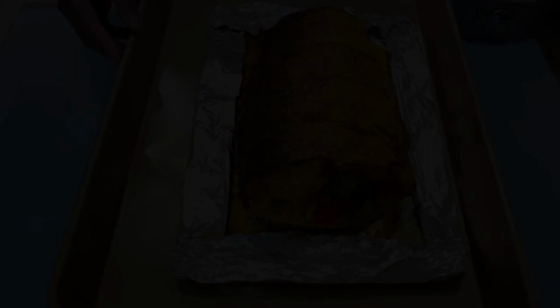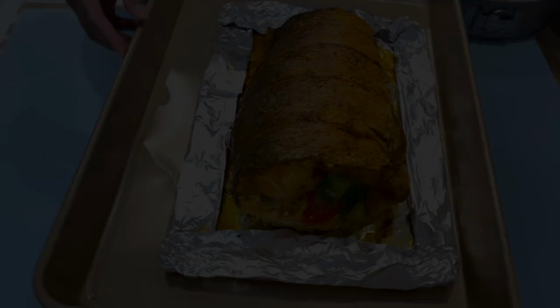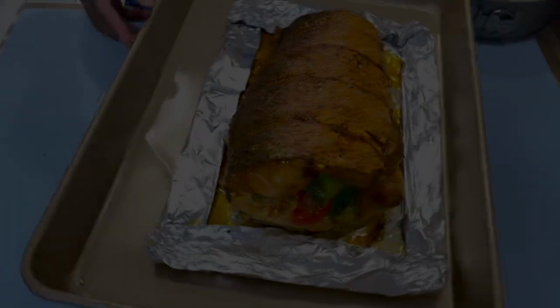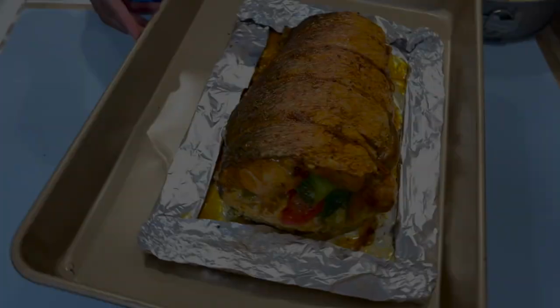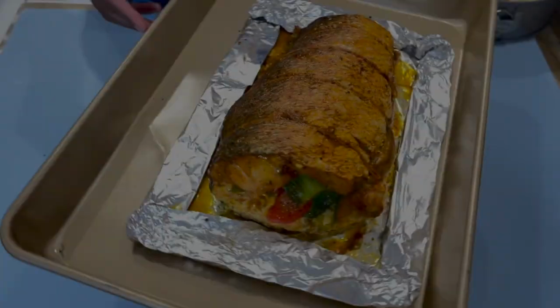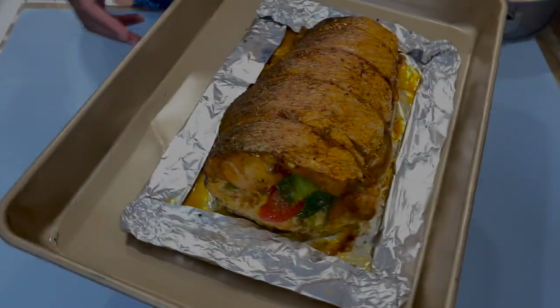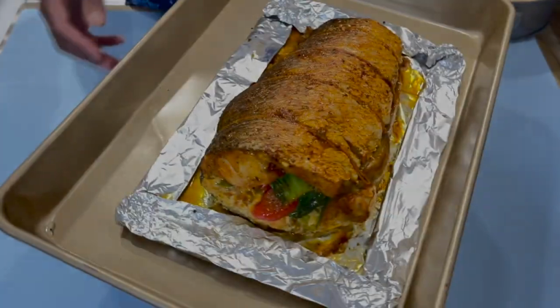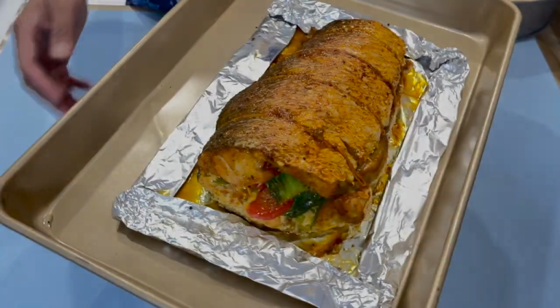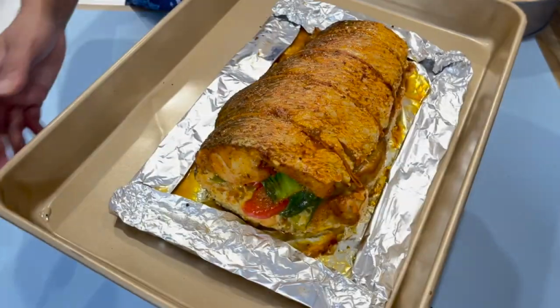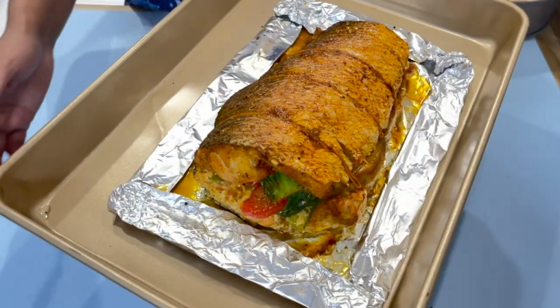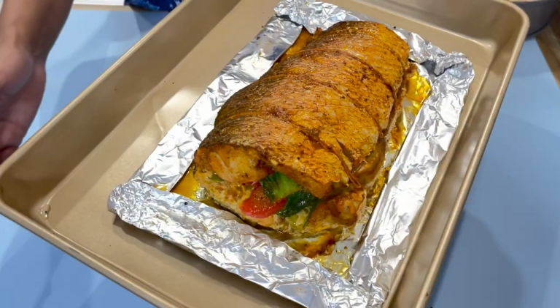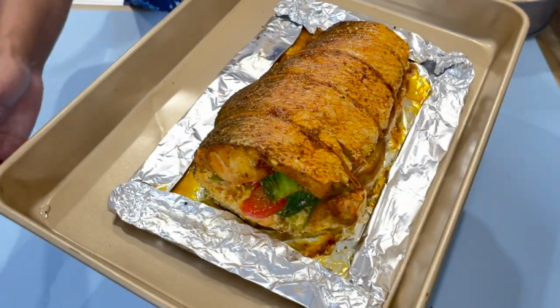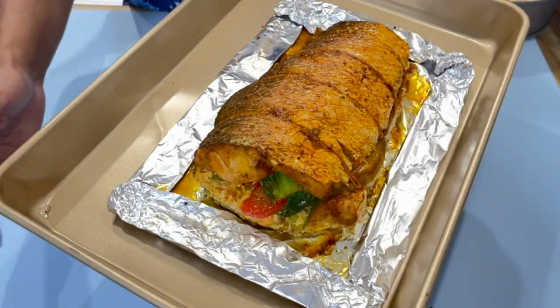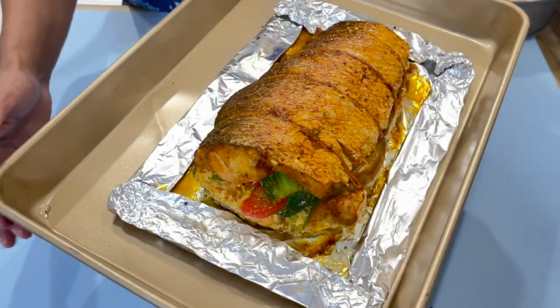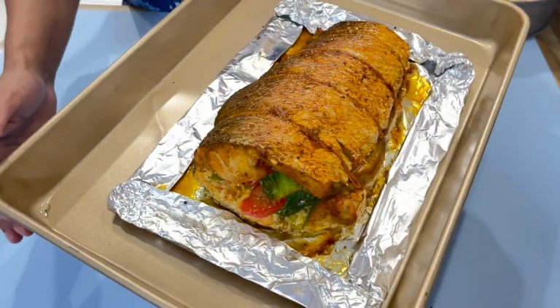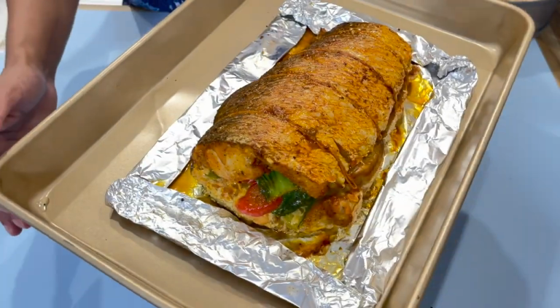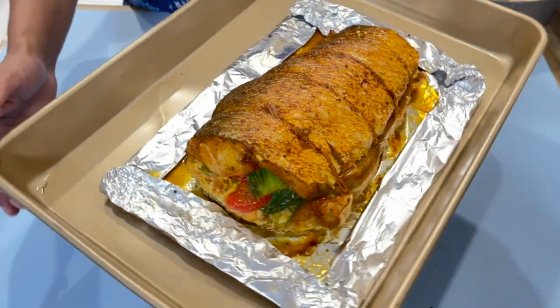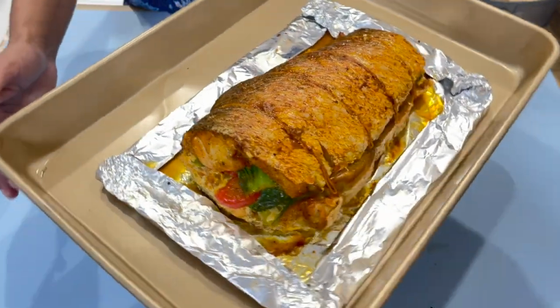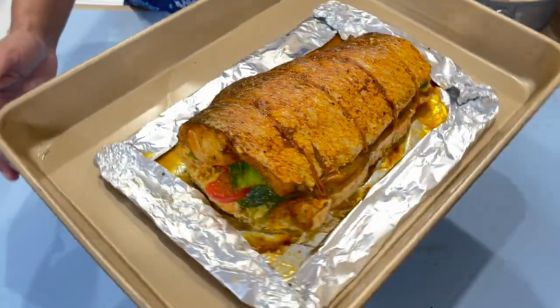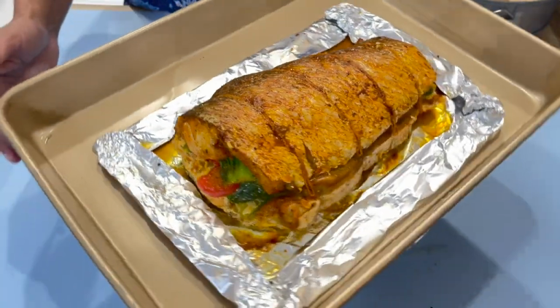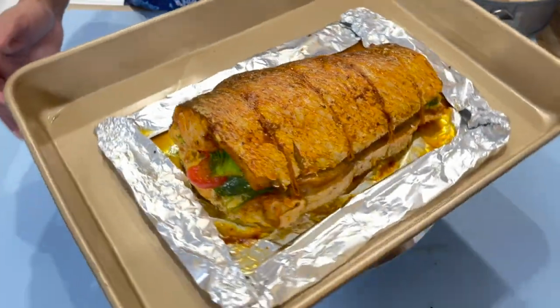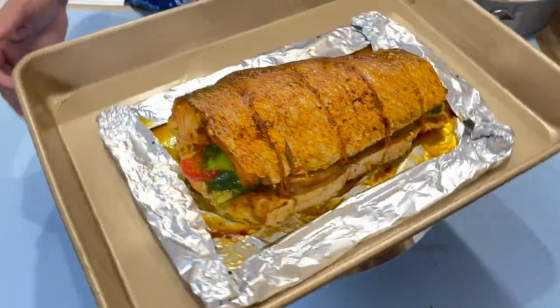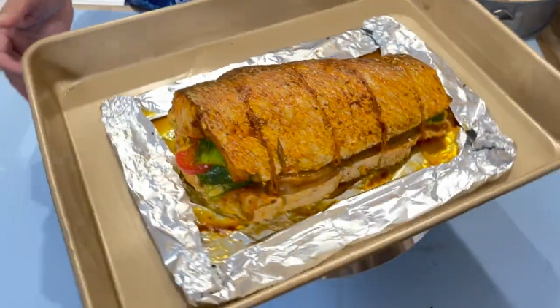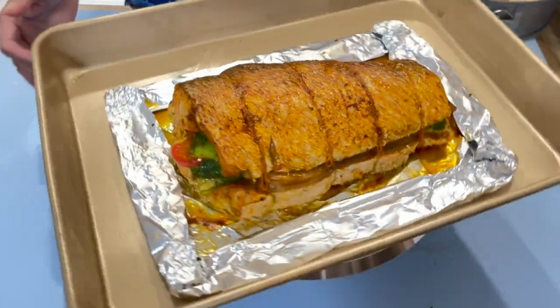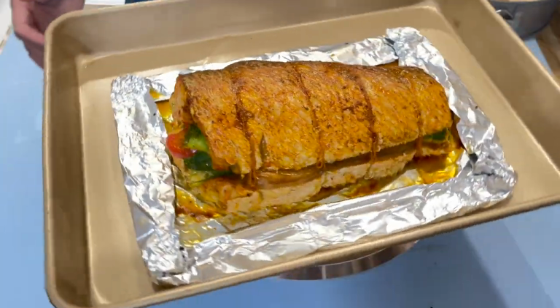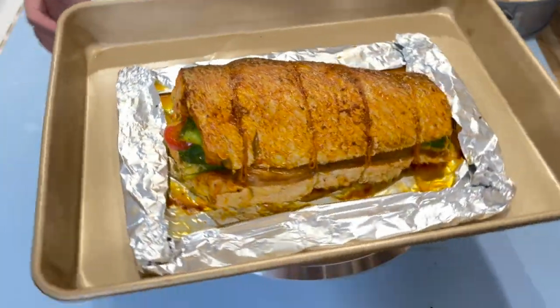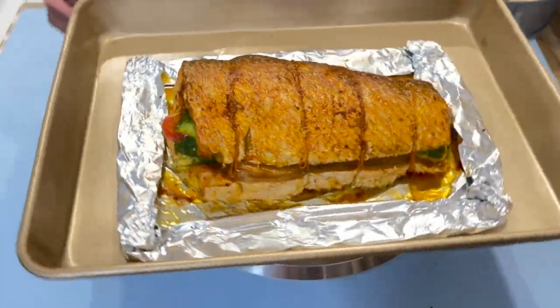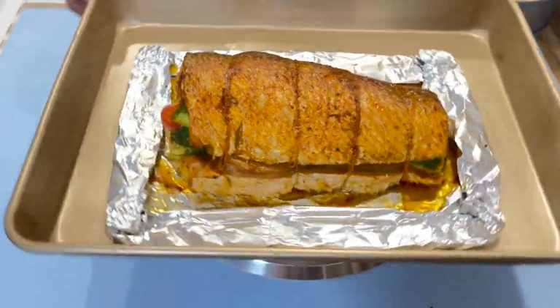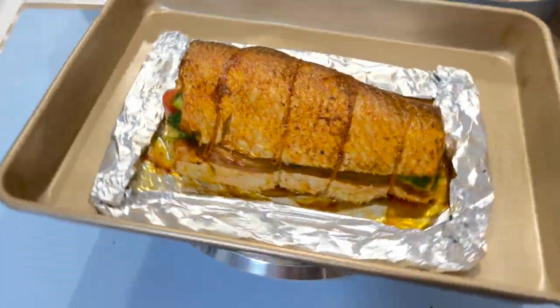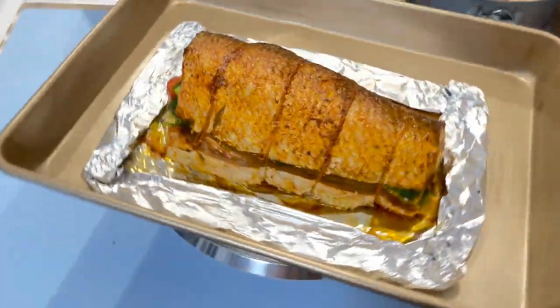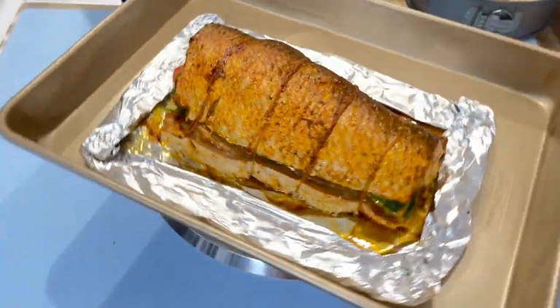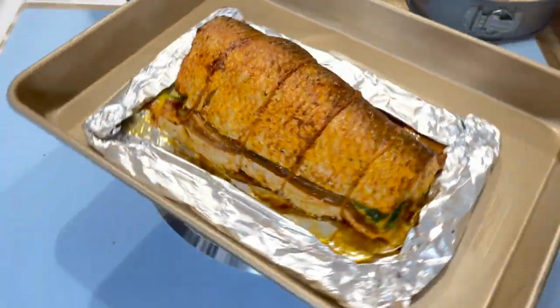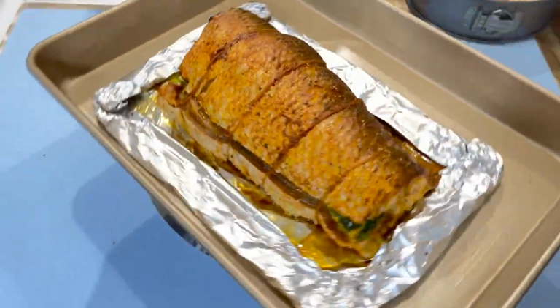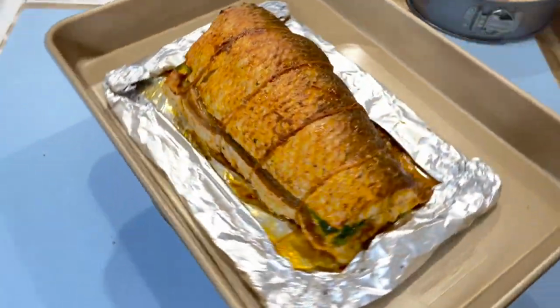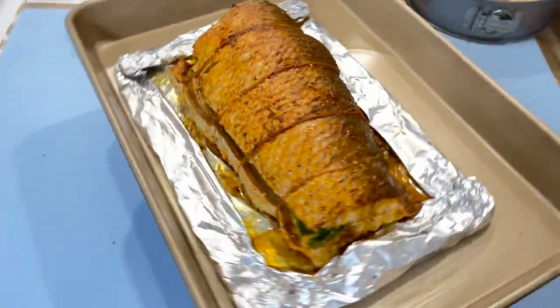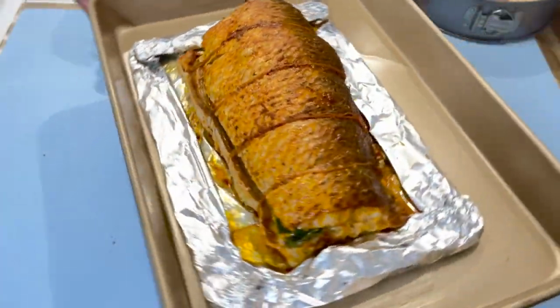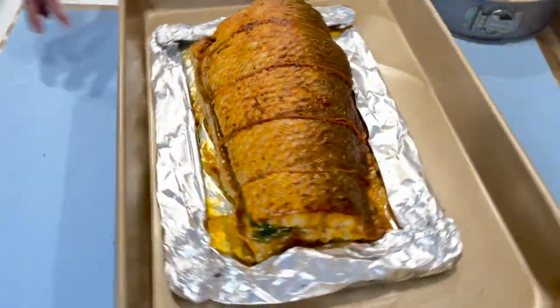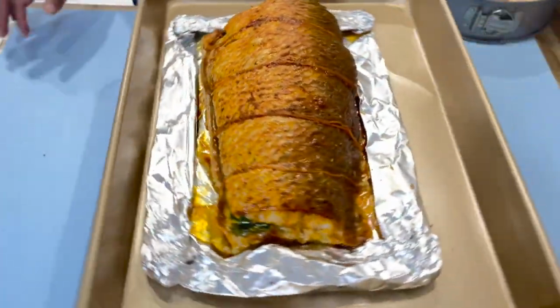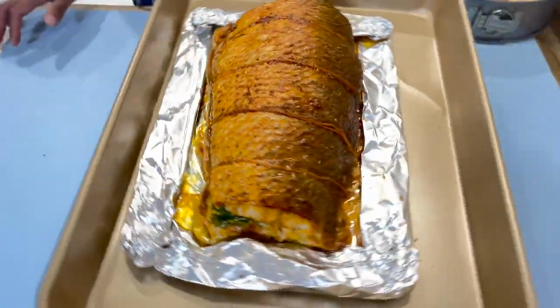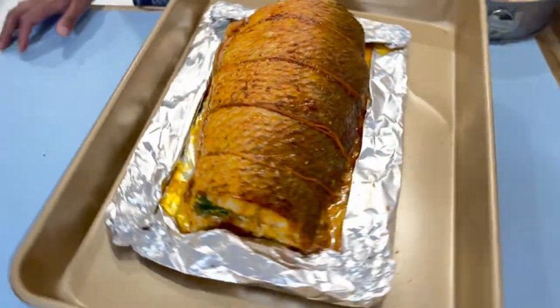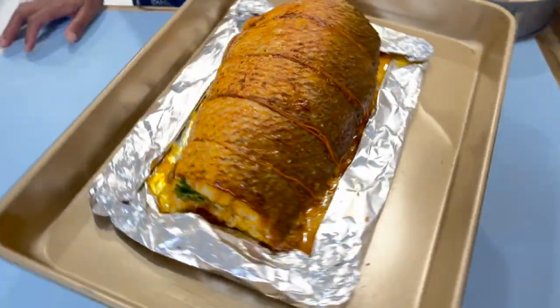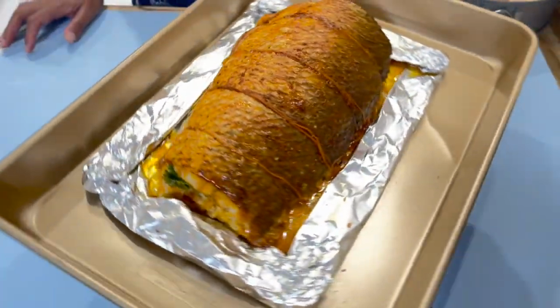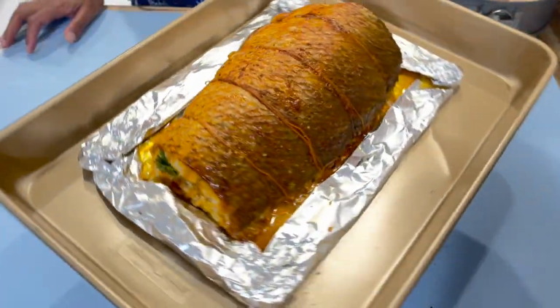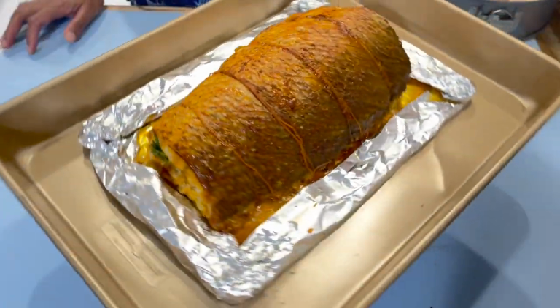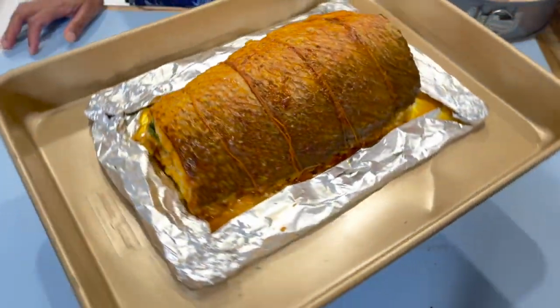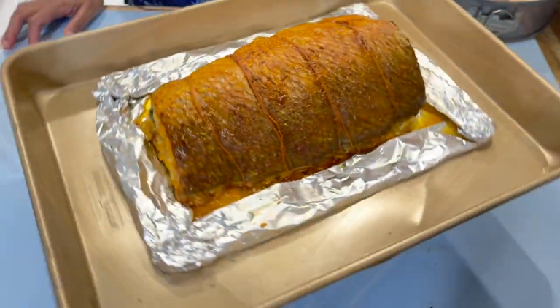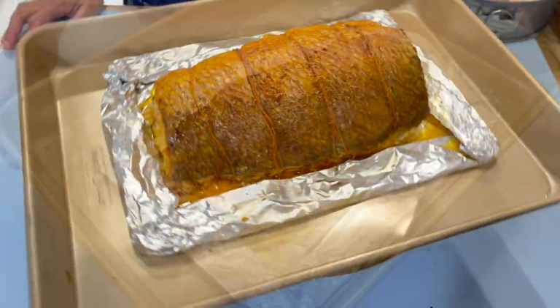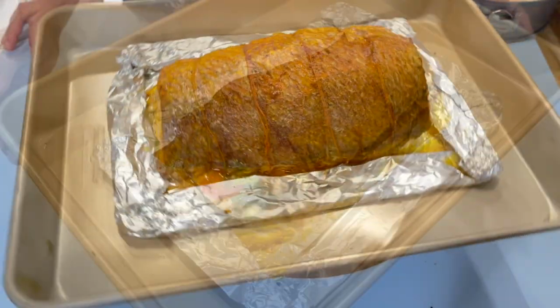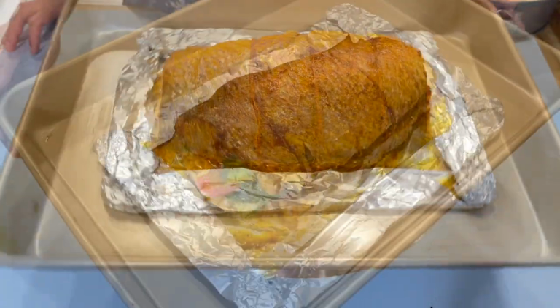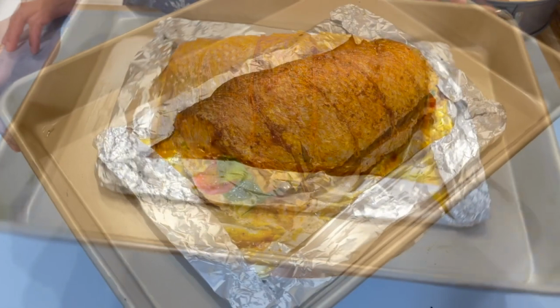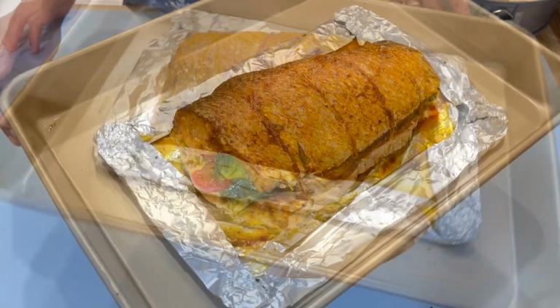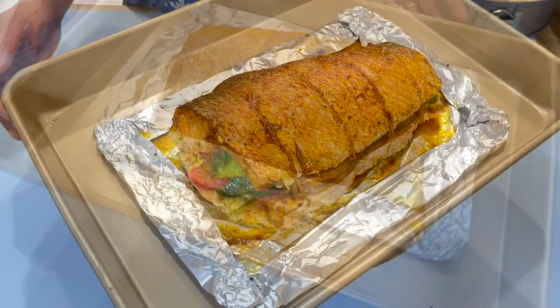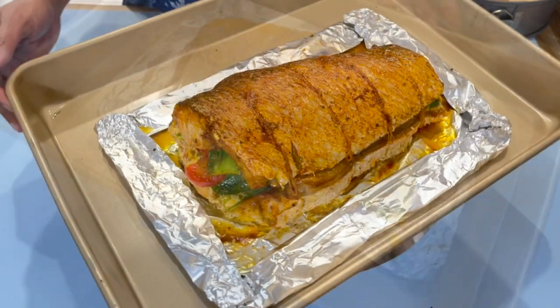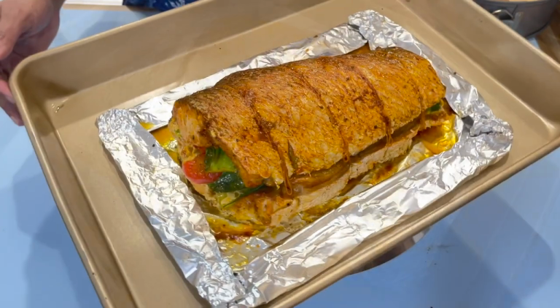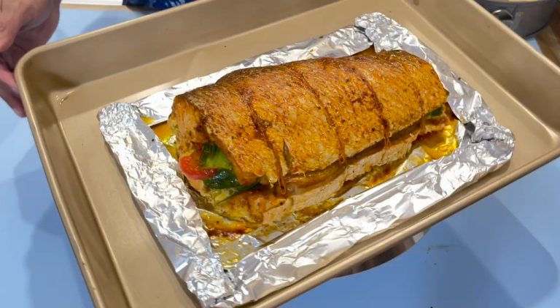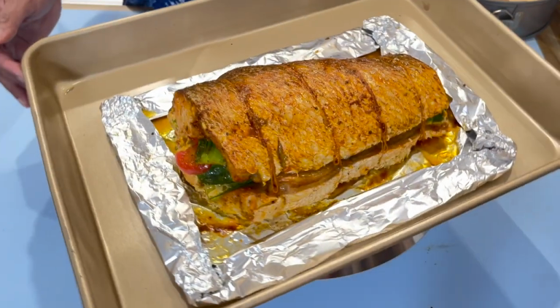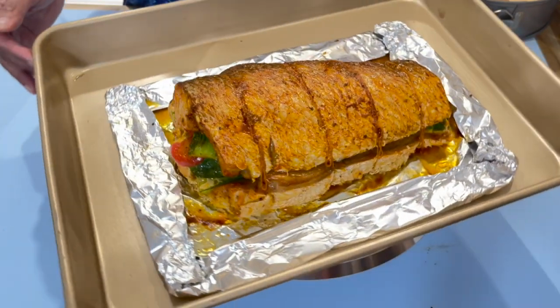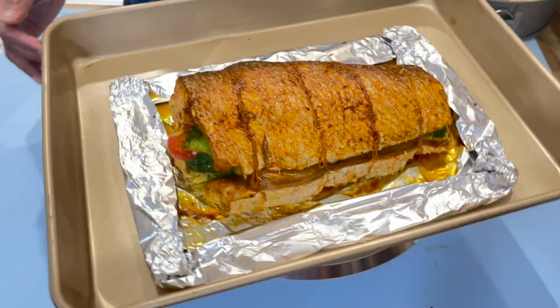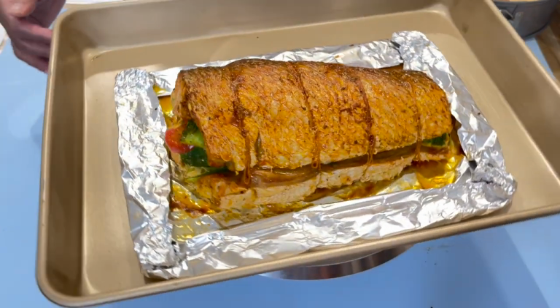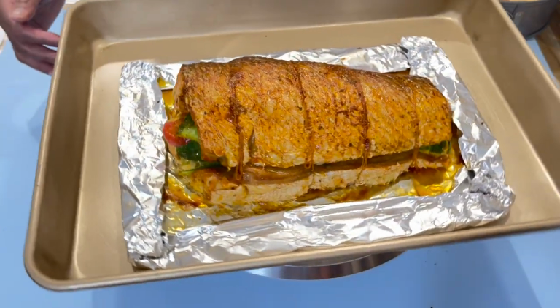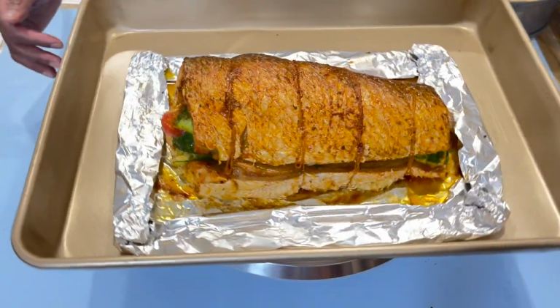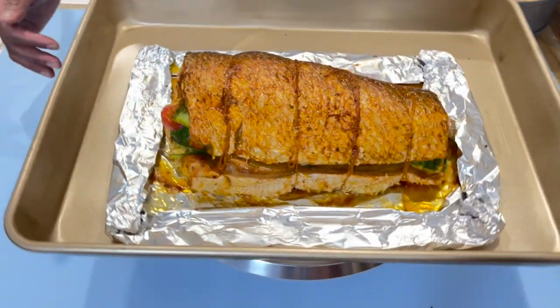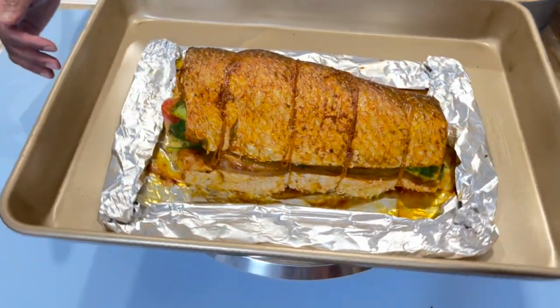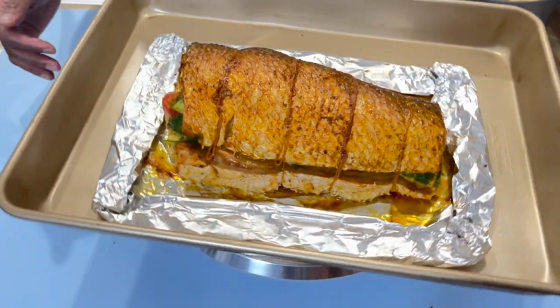Hi everyone, in today's video we will be making some stuffed grey snapper. Now let's get into the video.